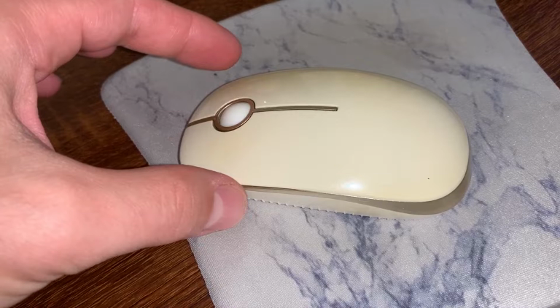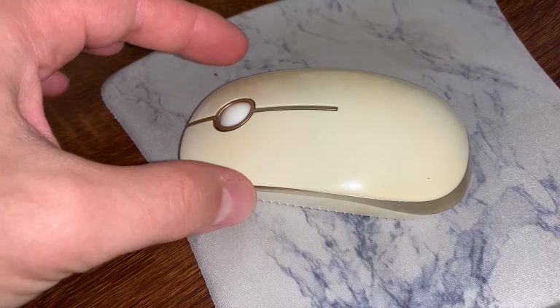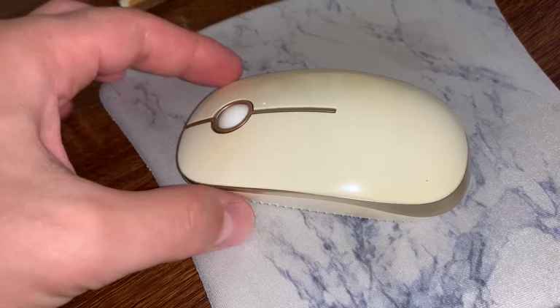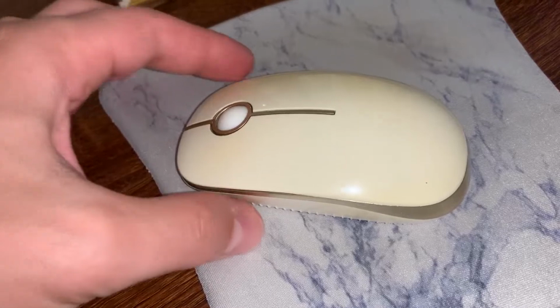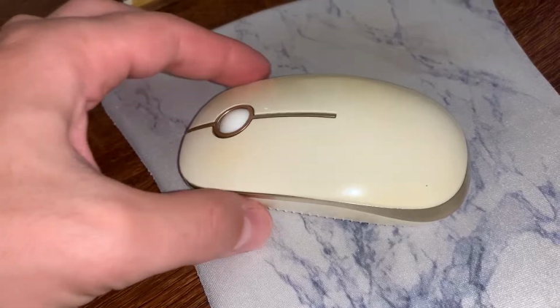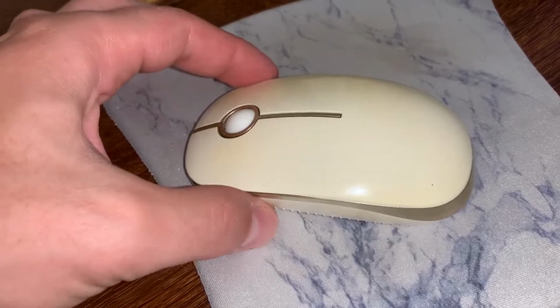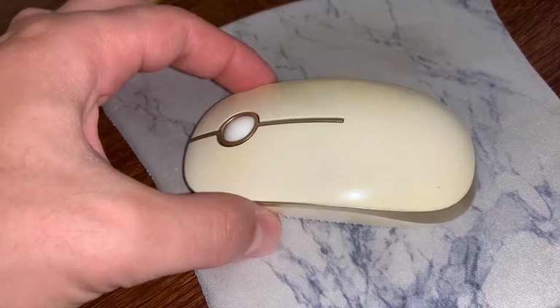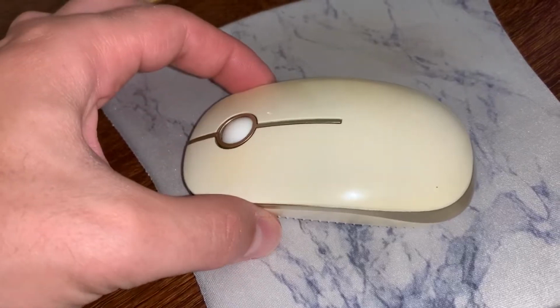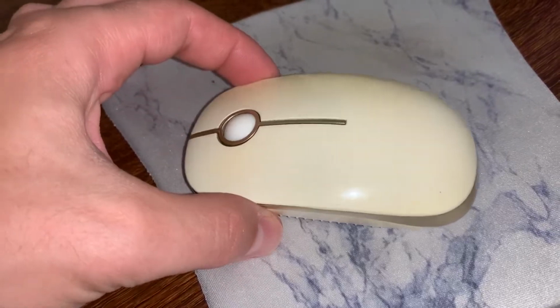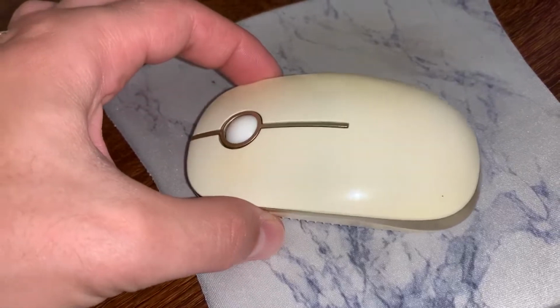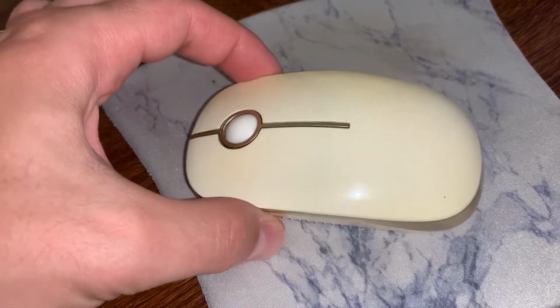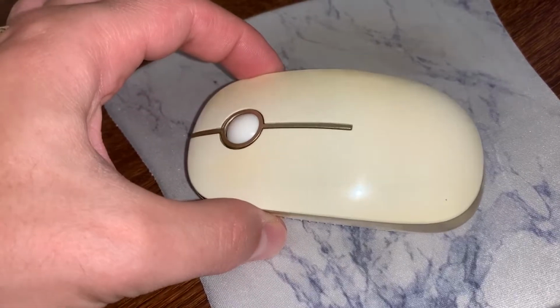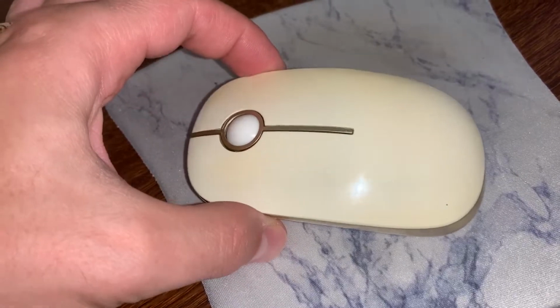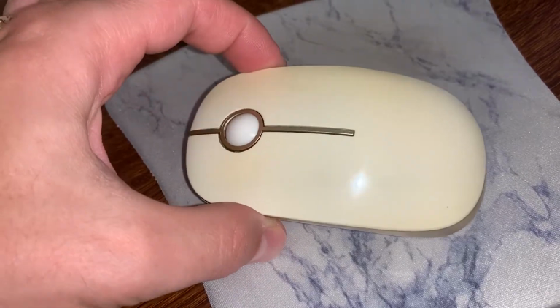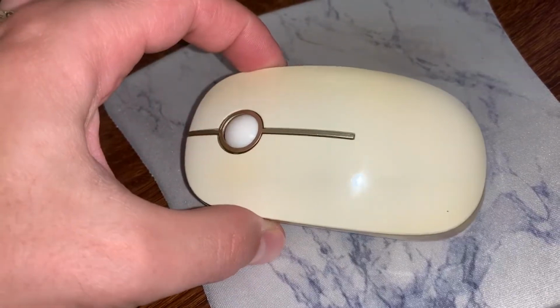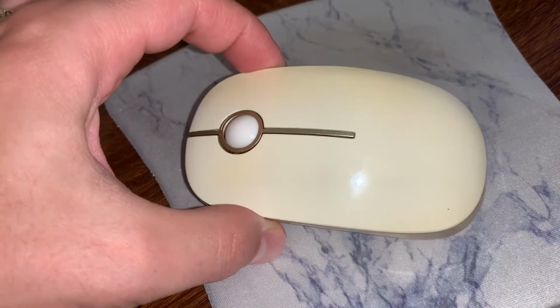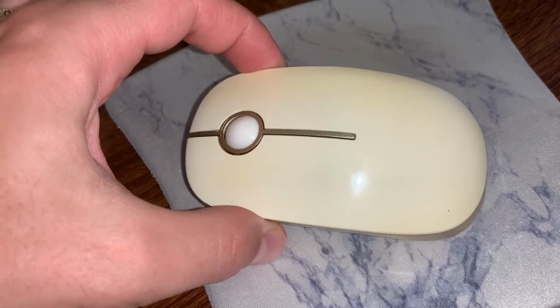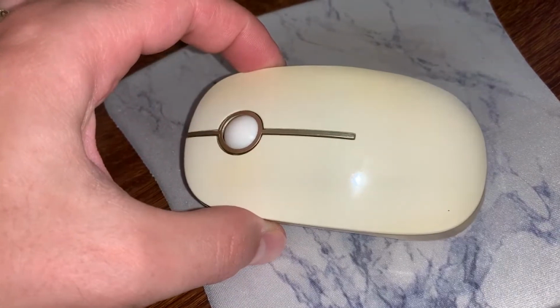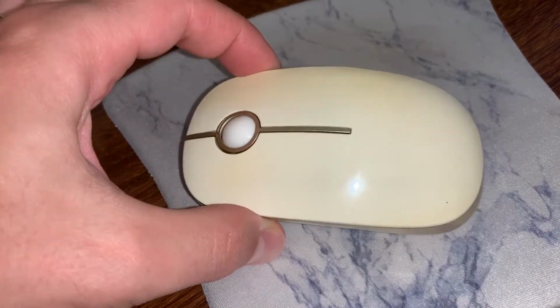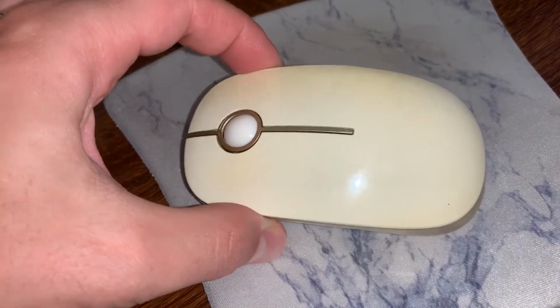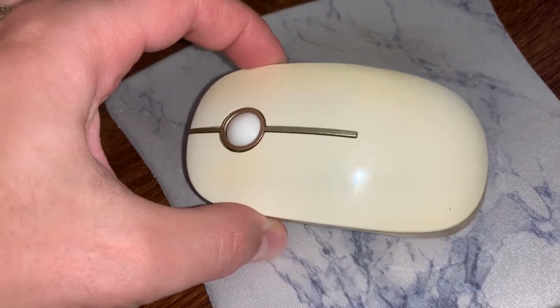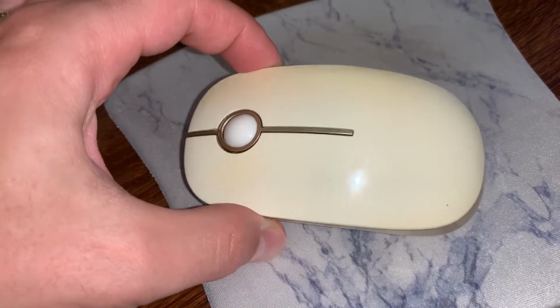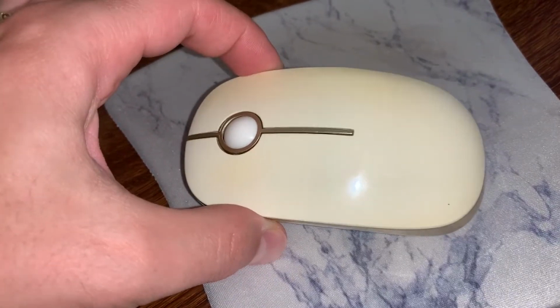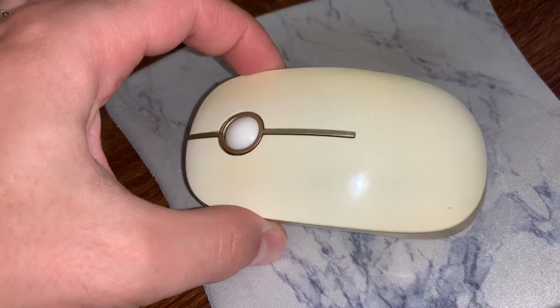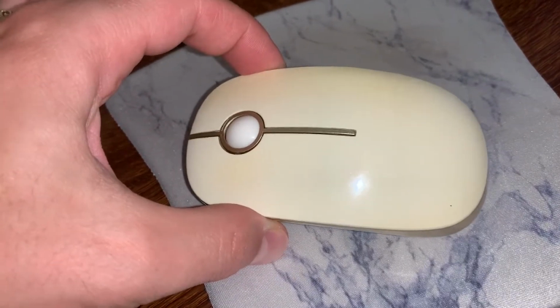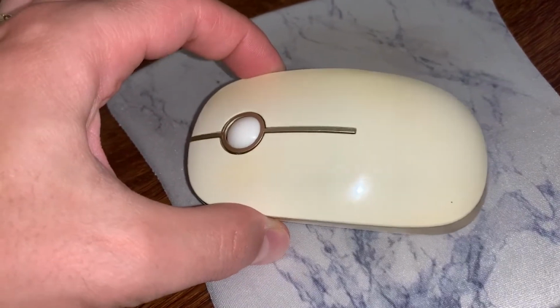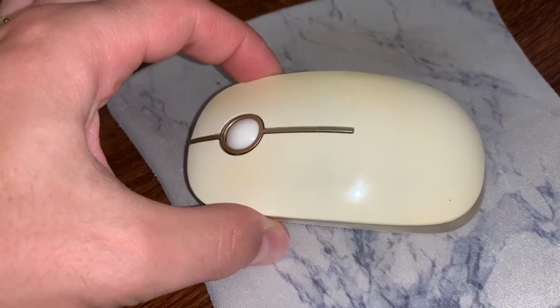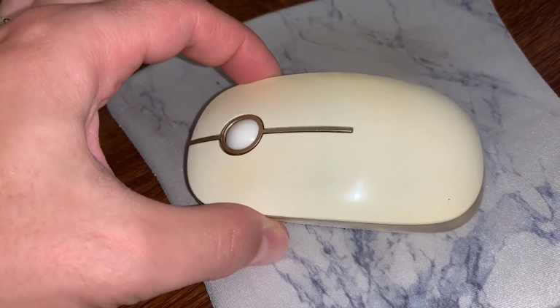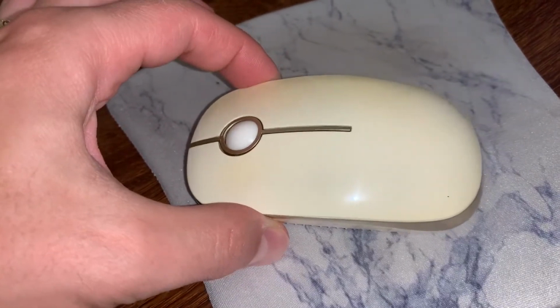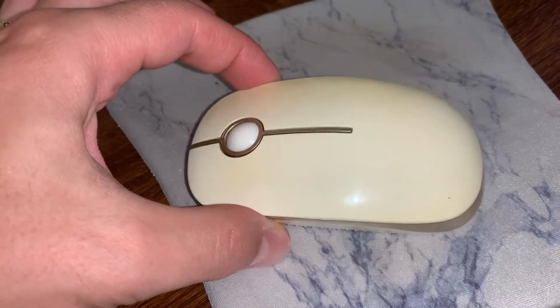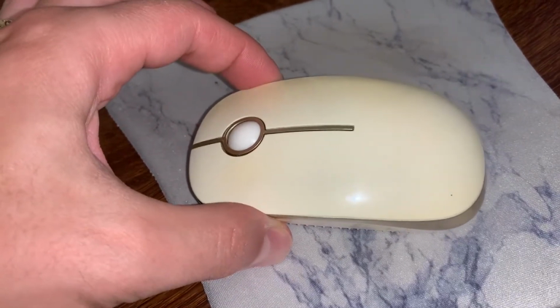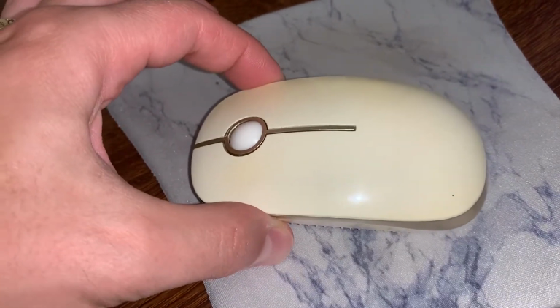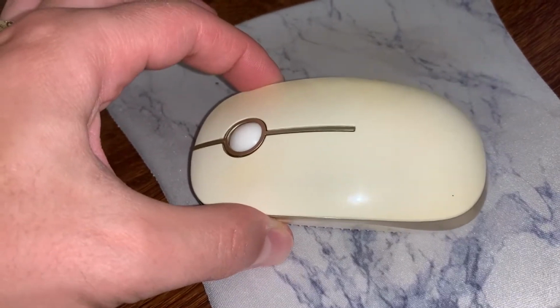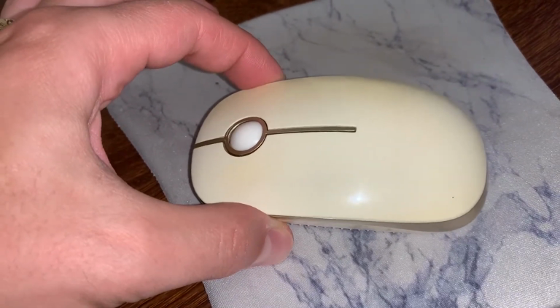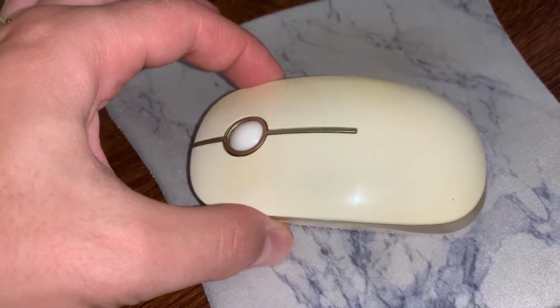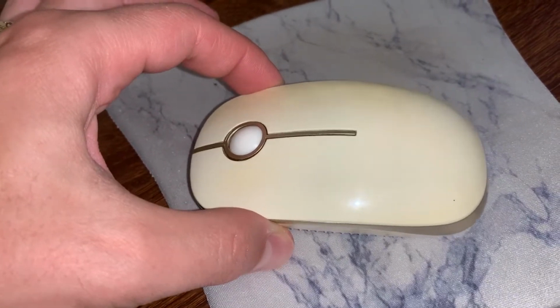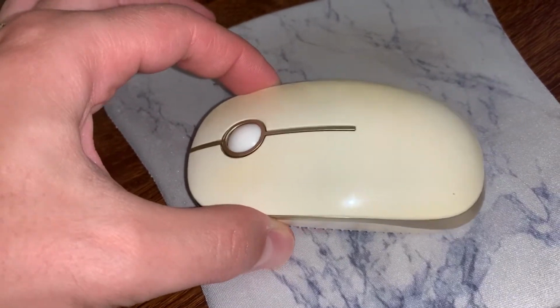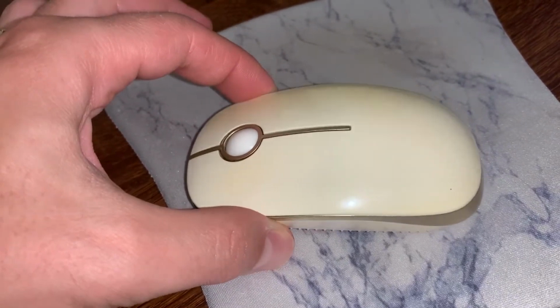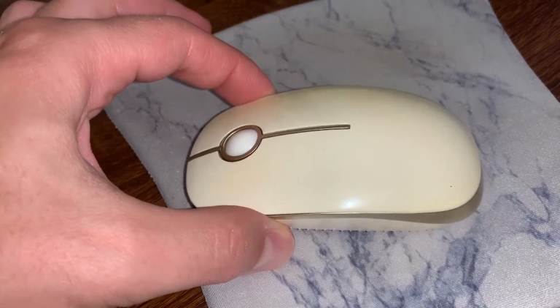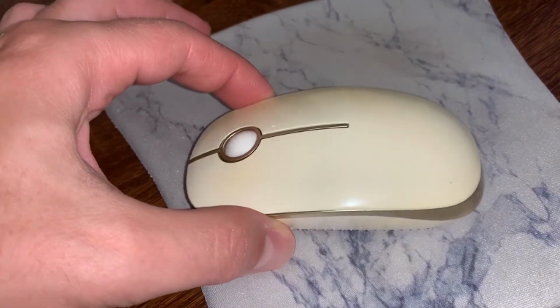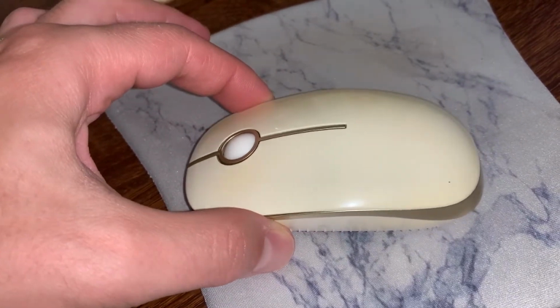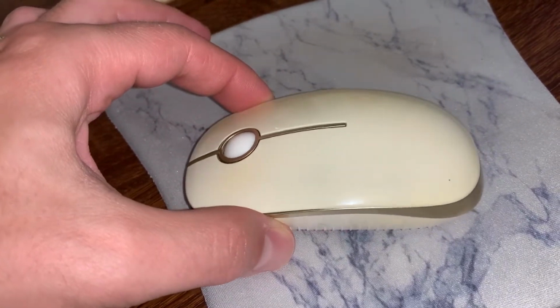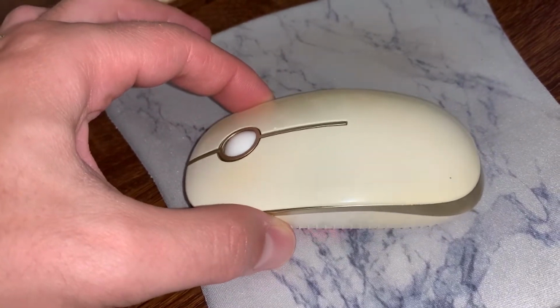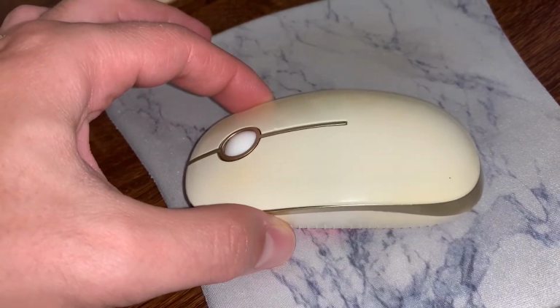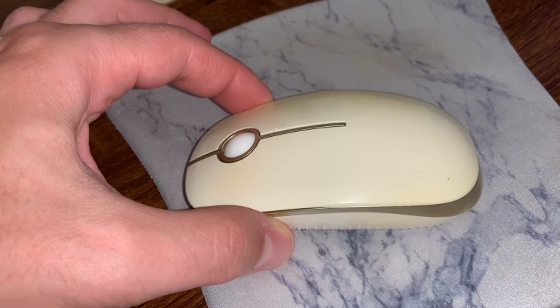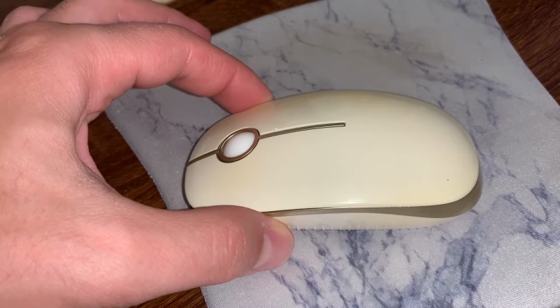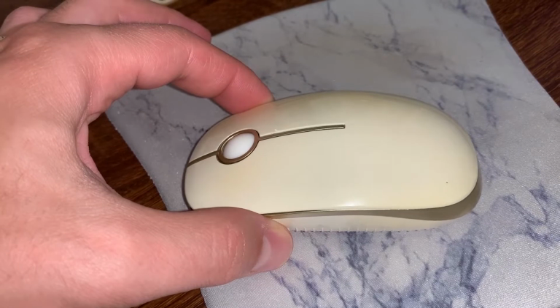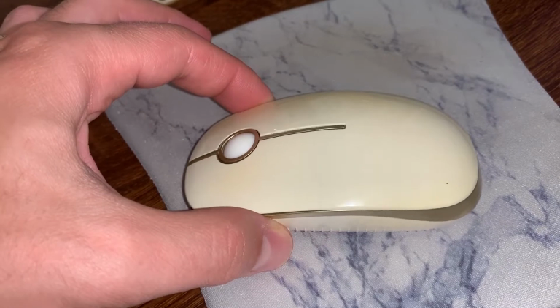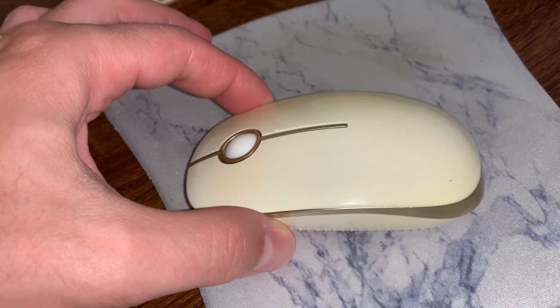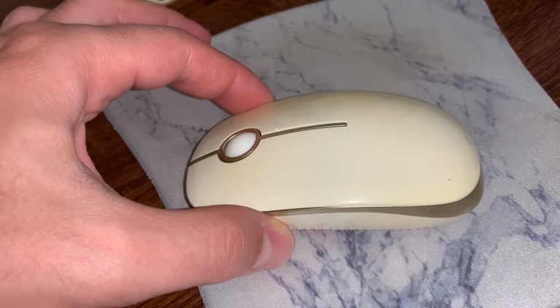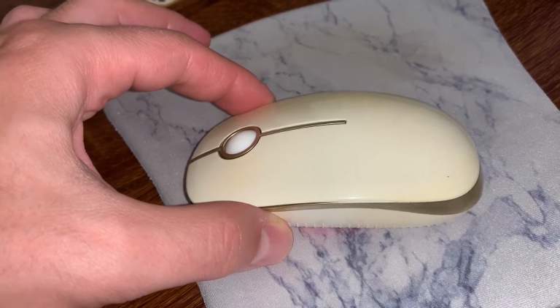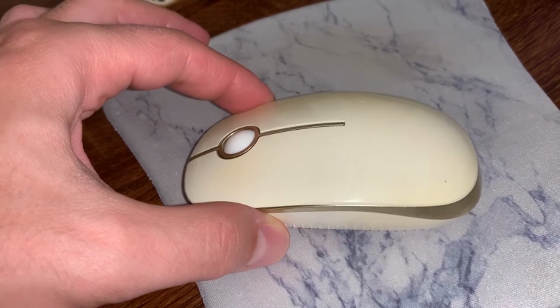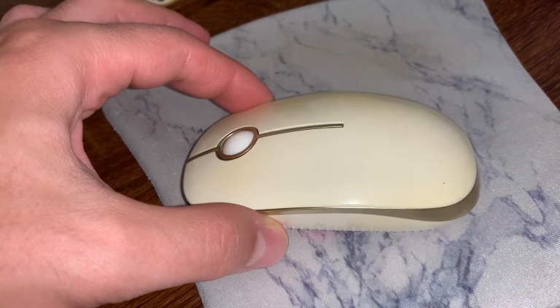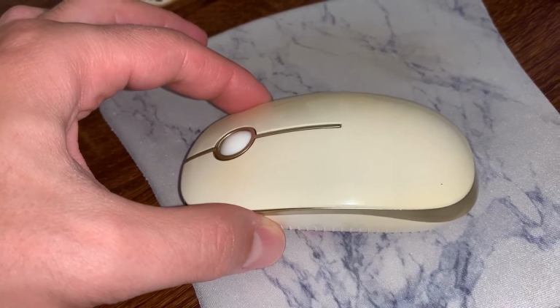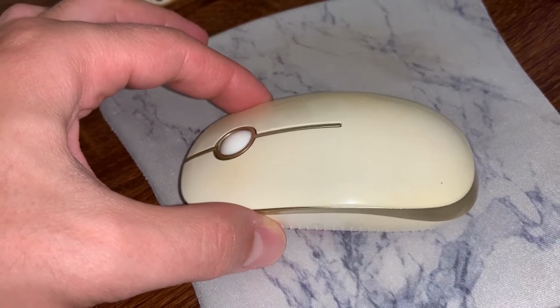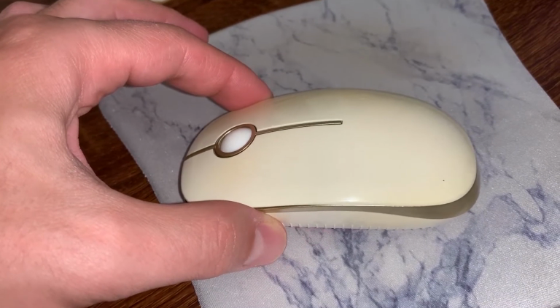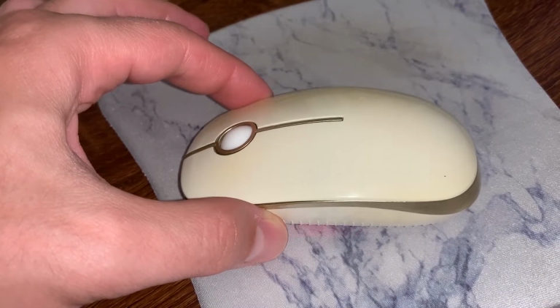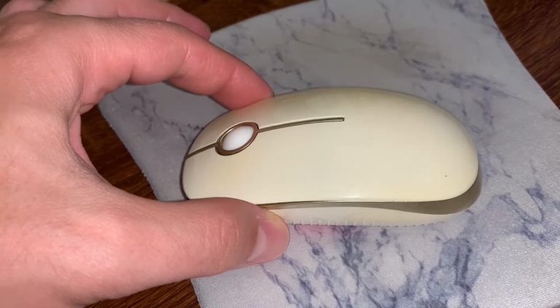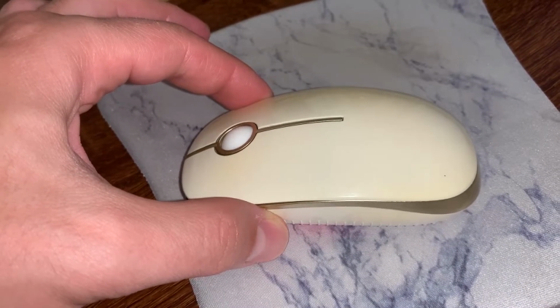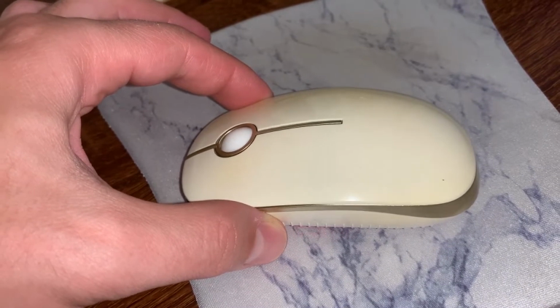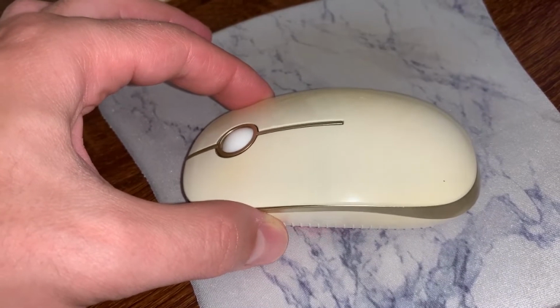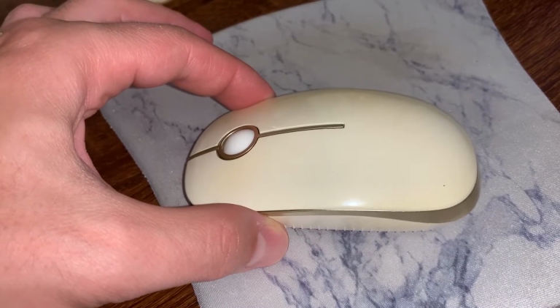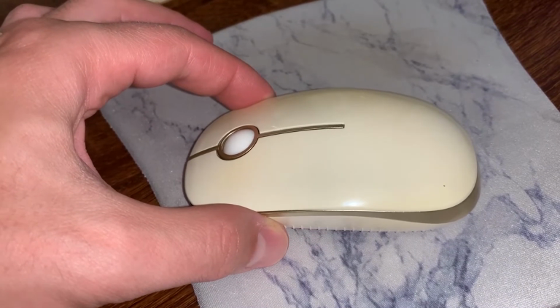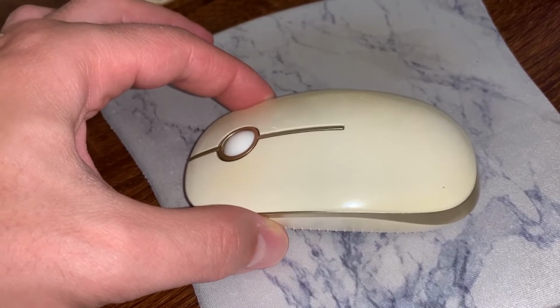This is a mouse that works after 3000 hours of abuse. Stay with us and we'll cover all that today — we'll tell you what we like and what we don't.